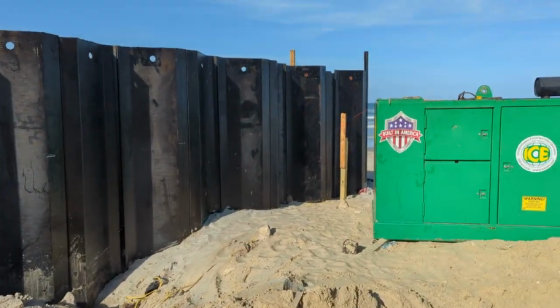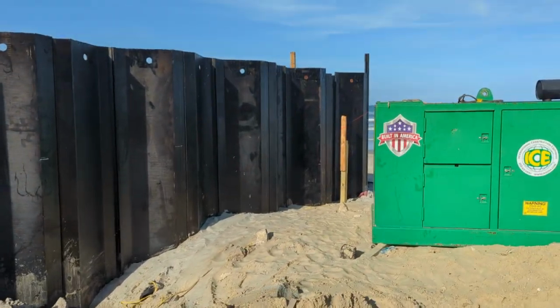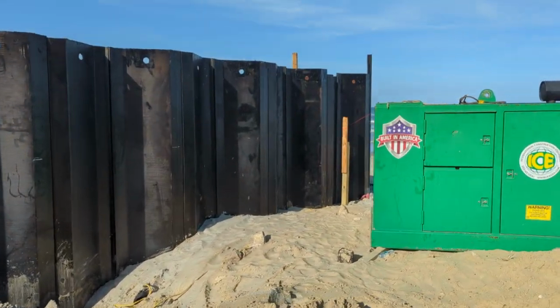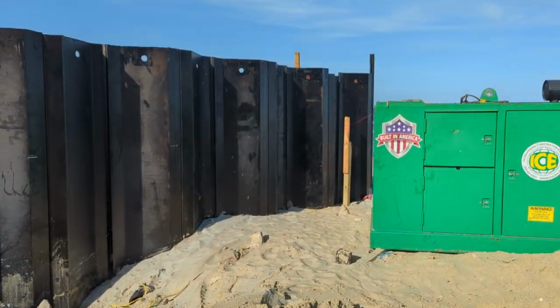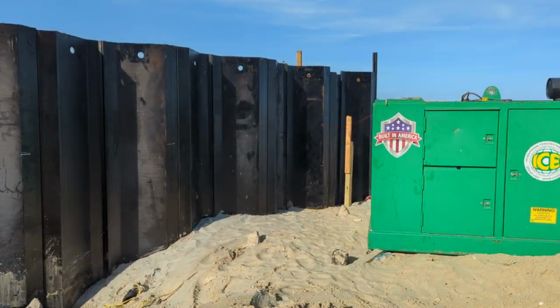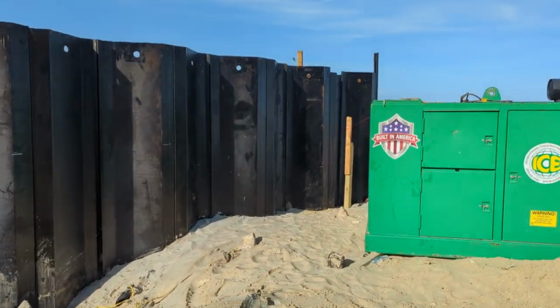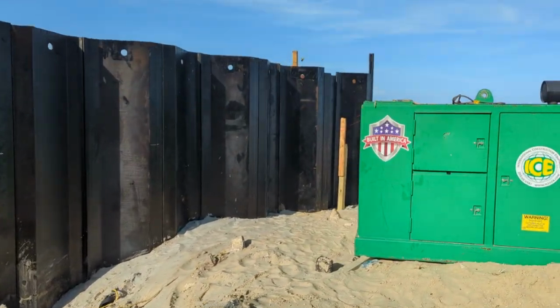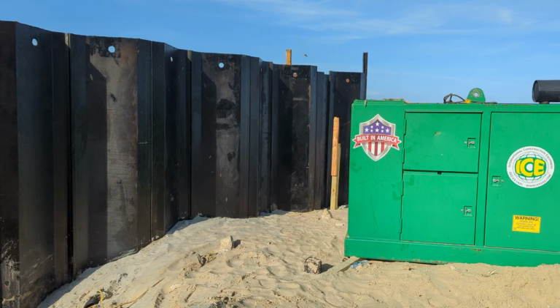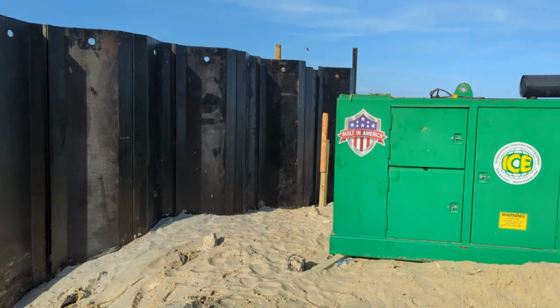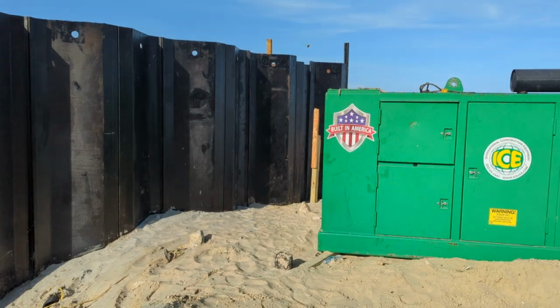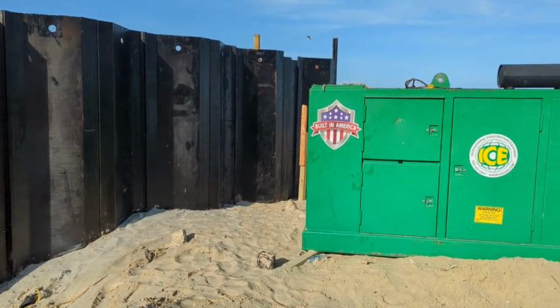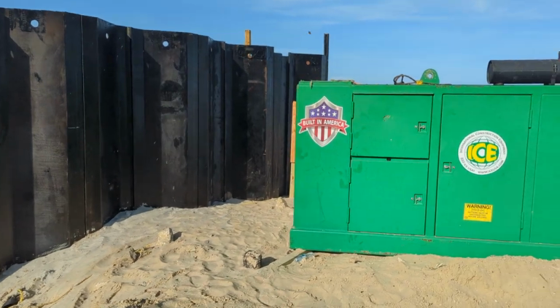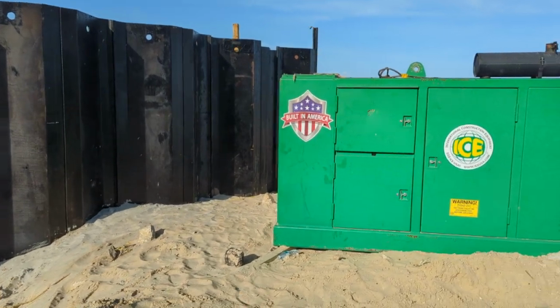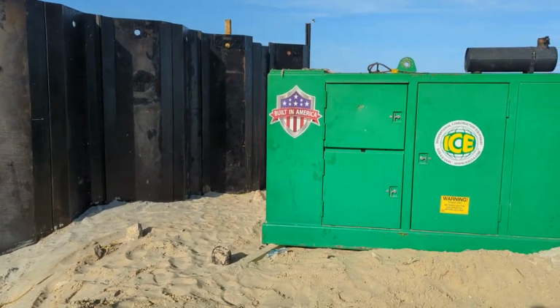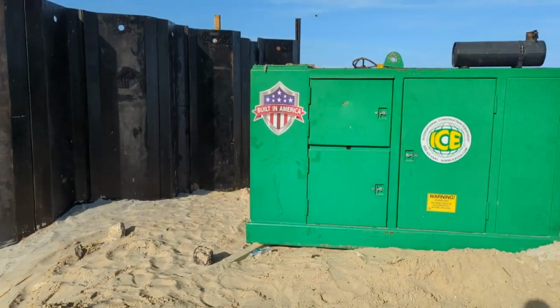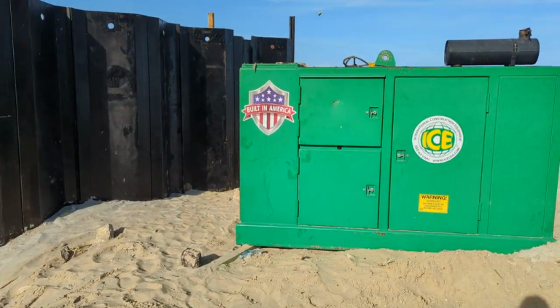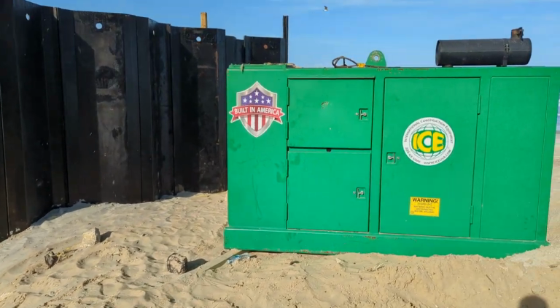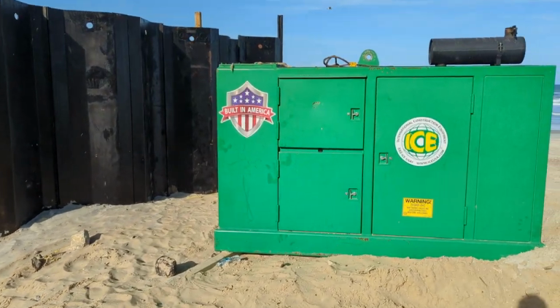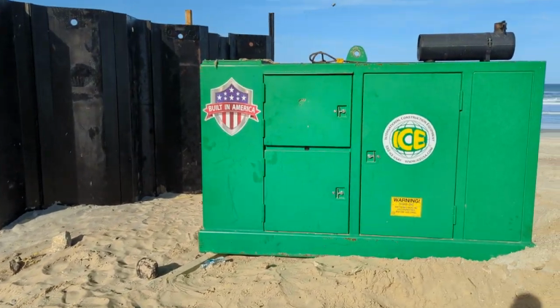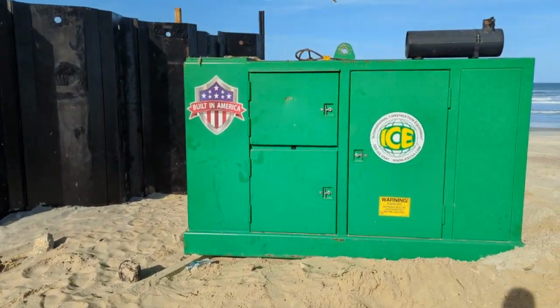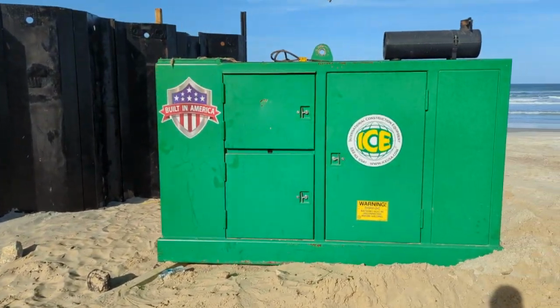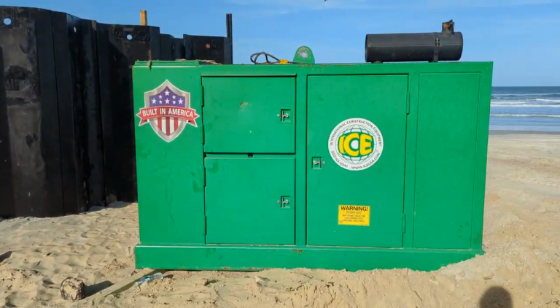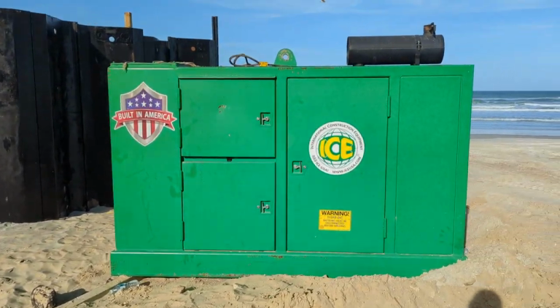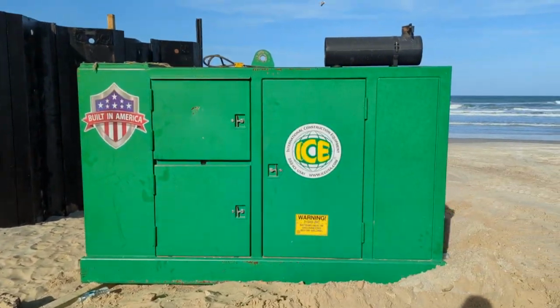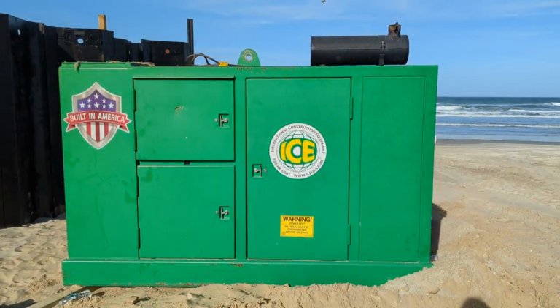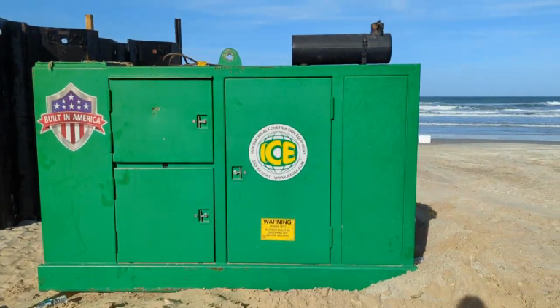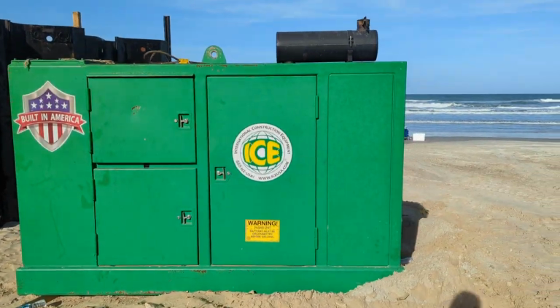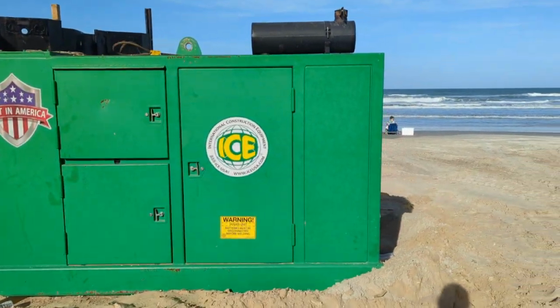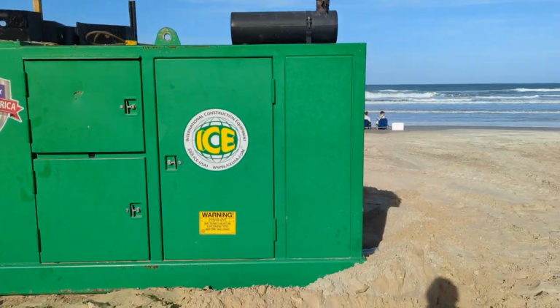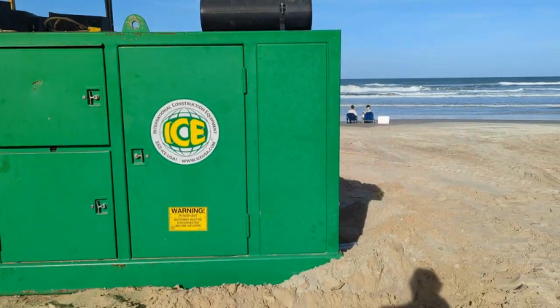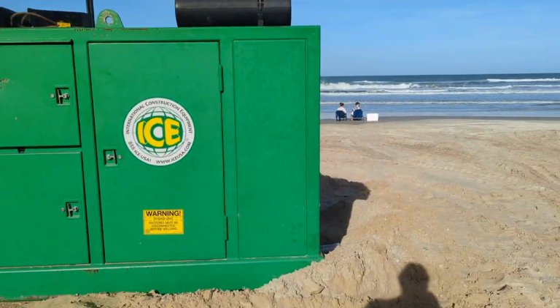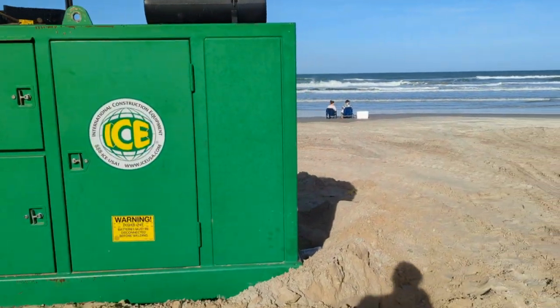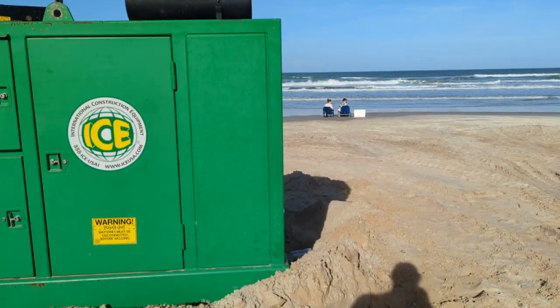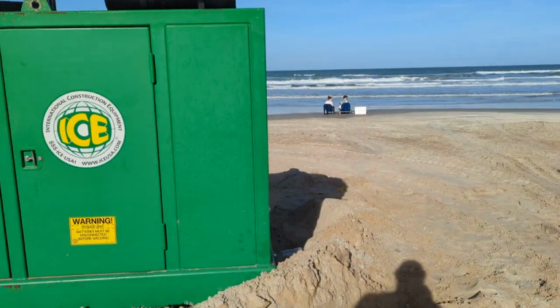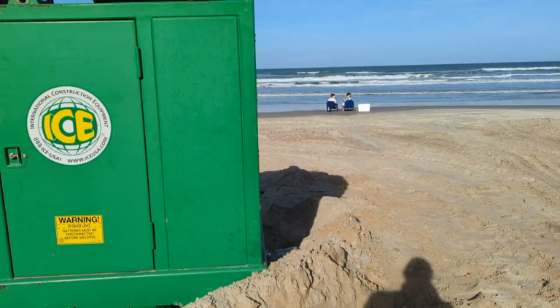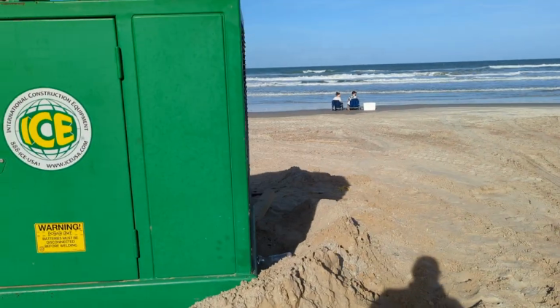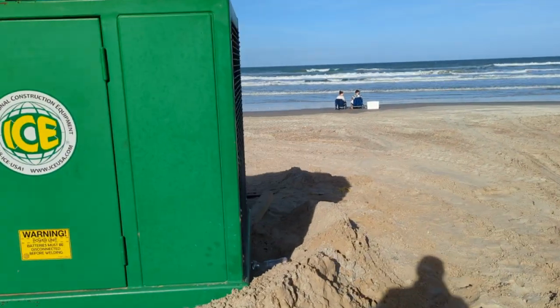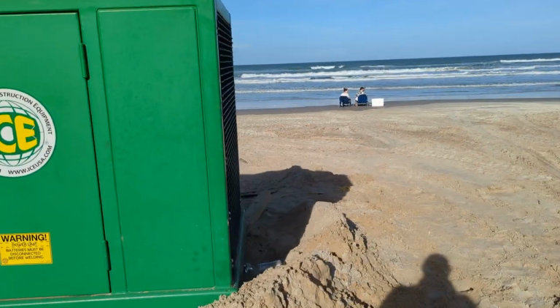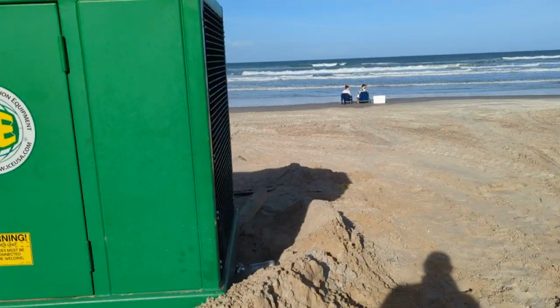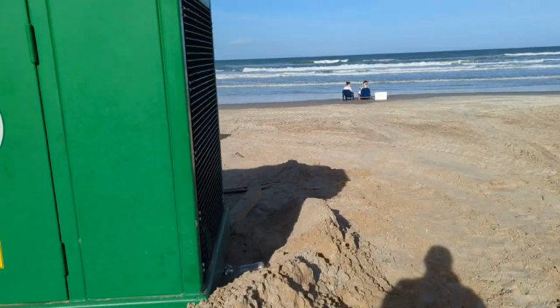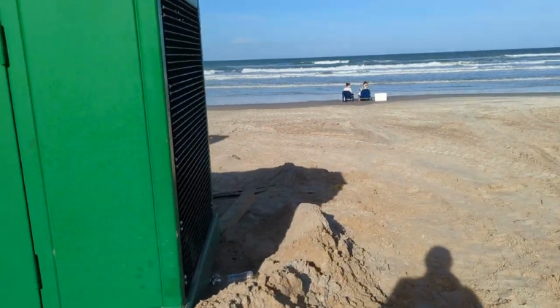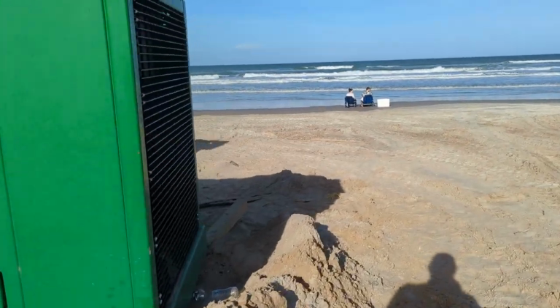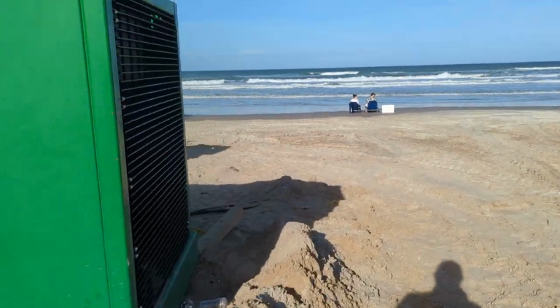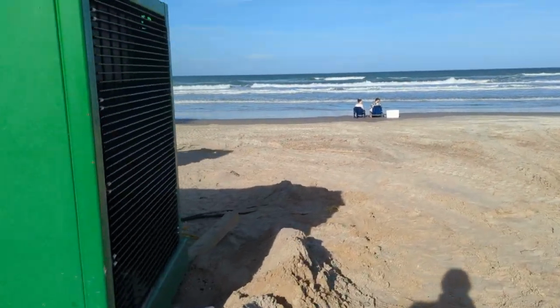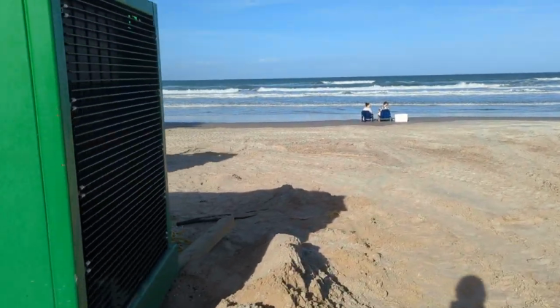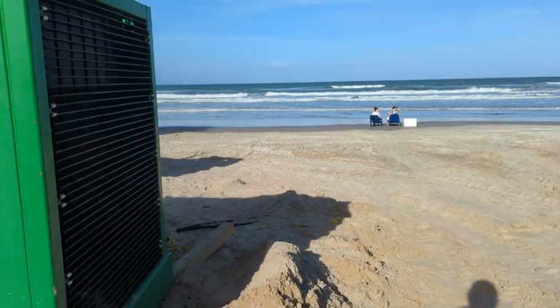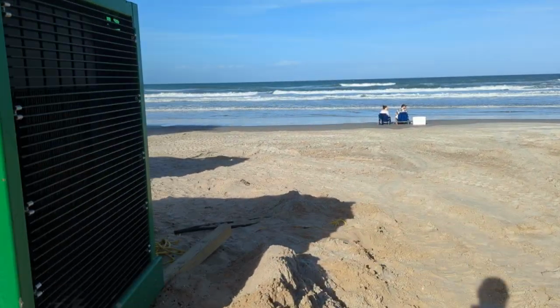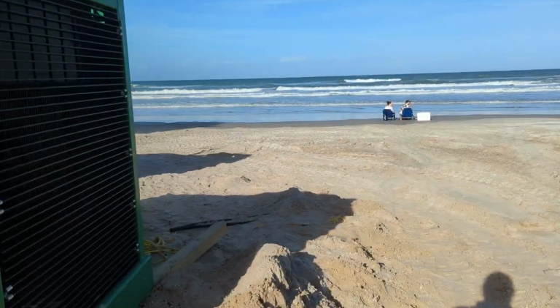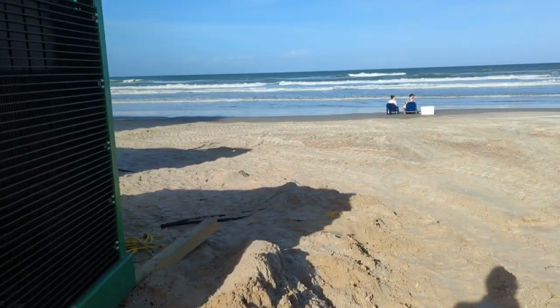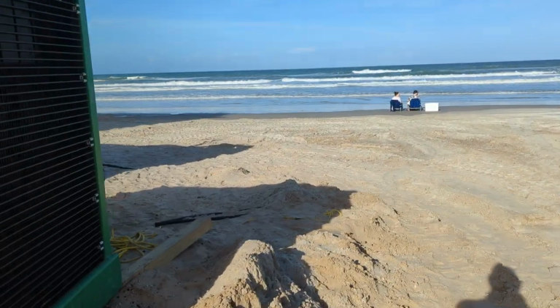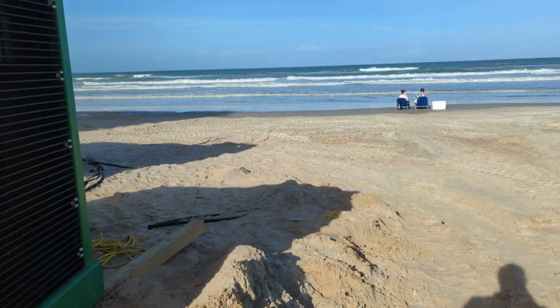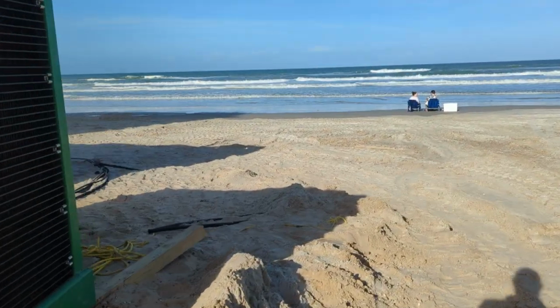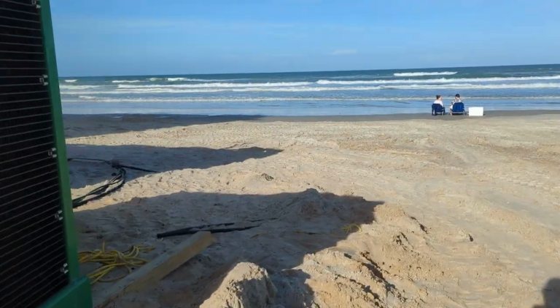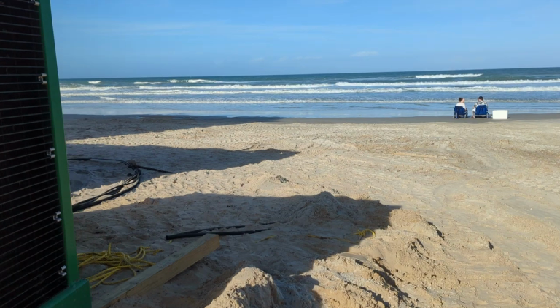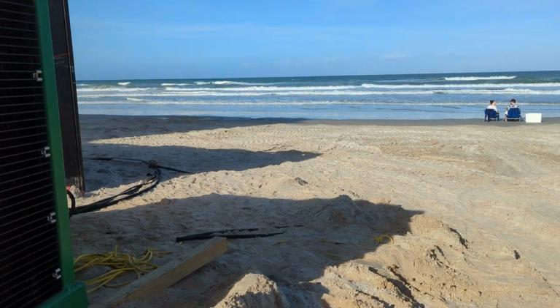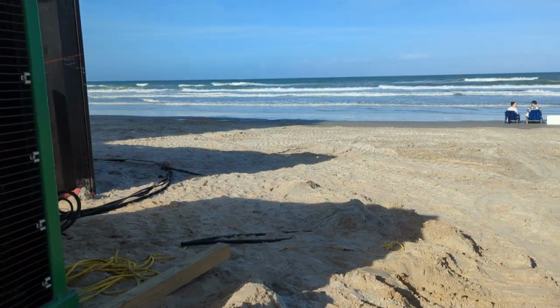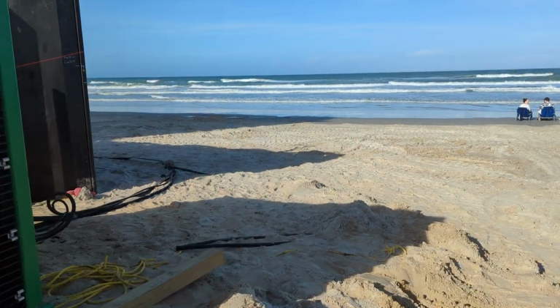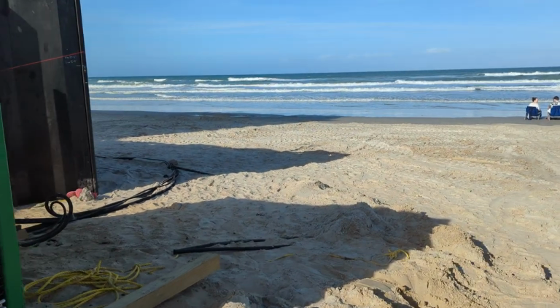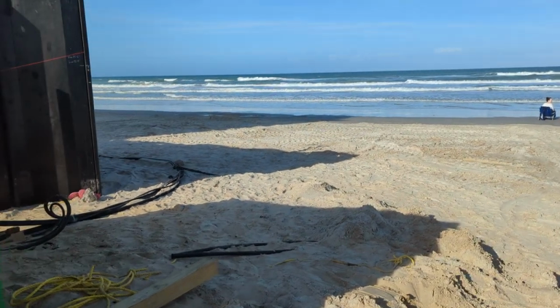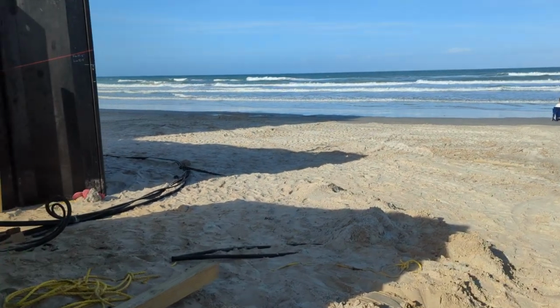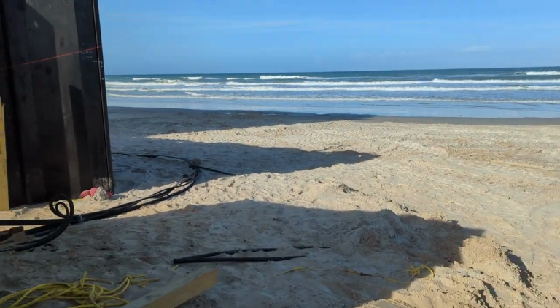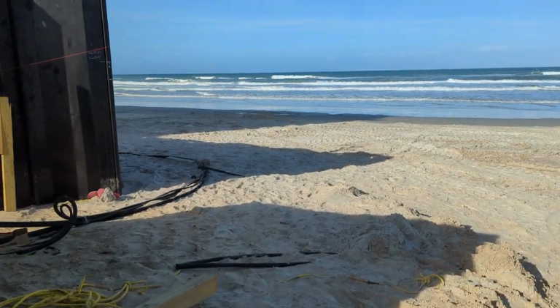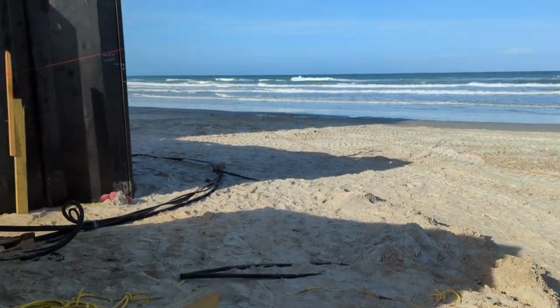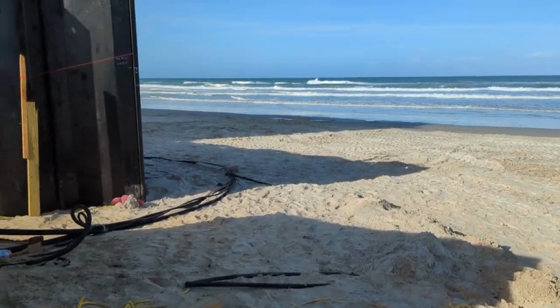I'm walking down what normally would be the driving ramp. No driving now except the construction vehicles.